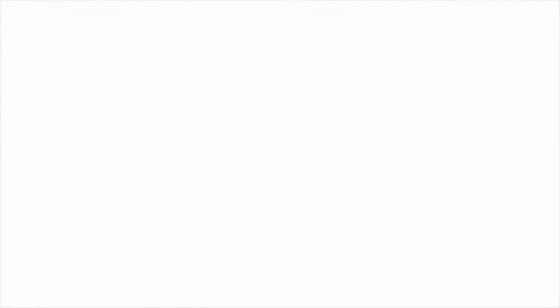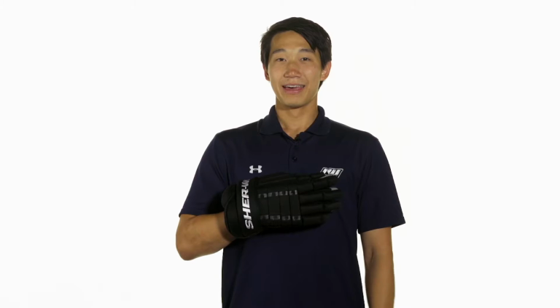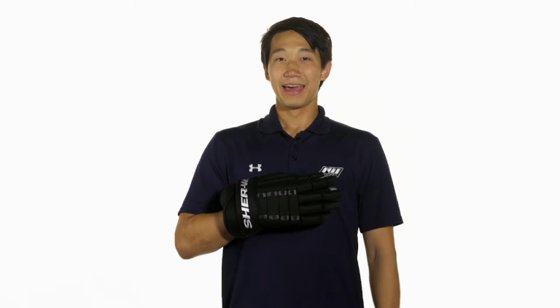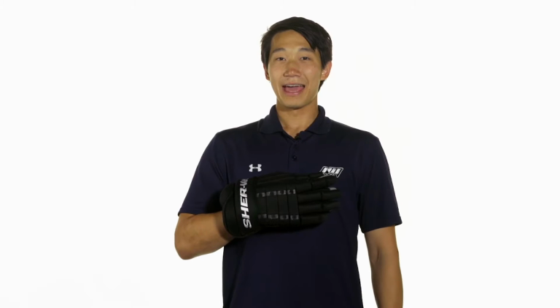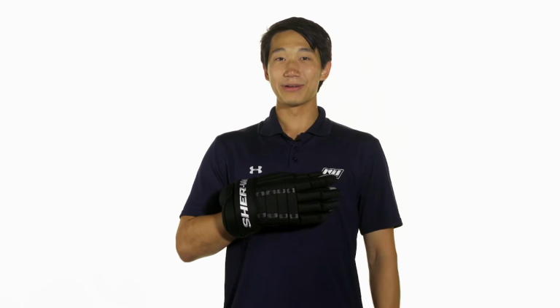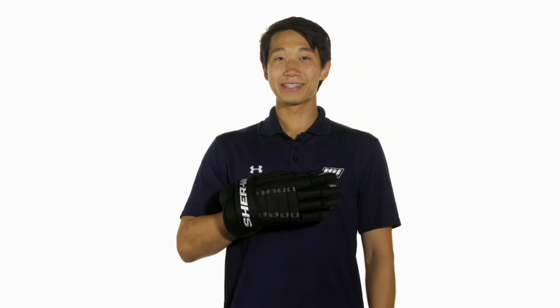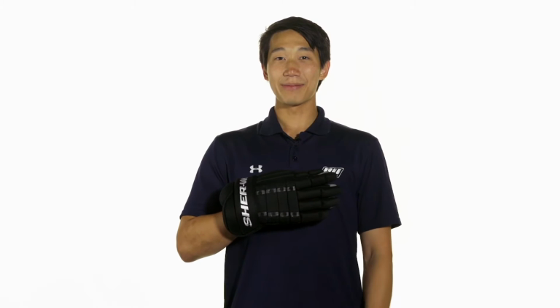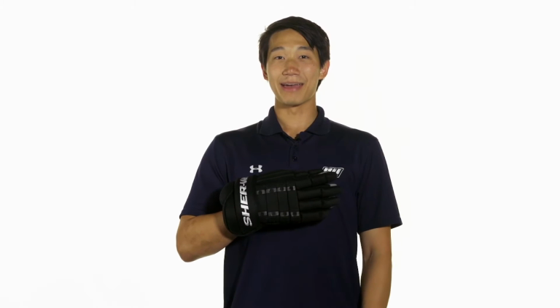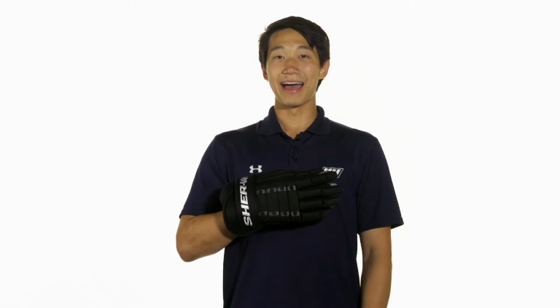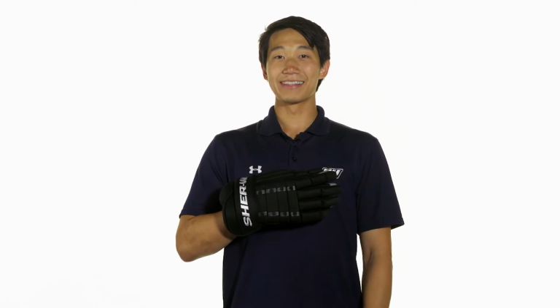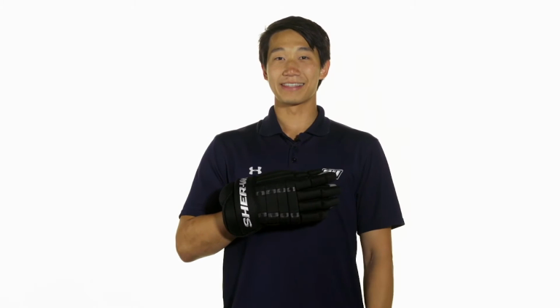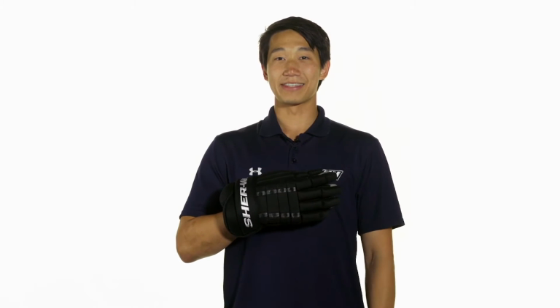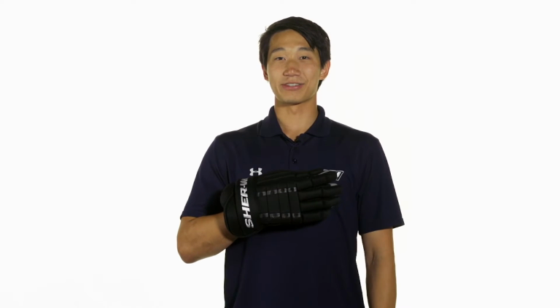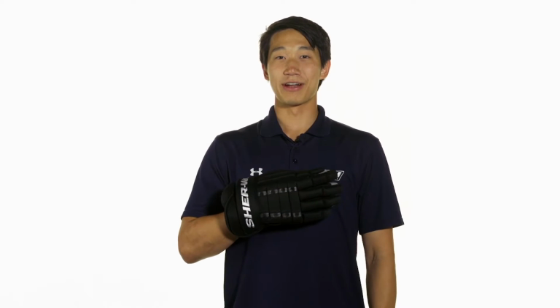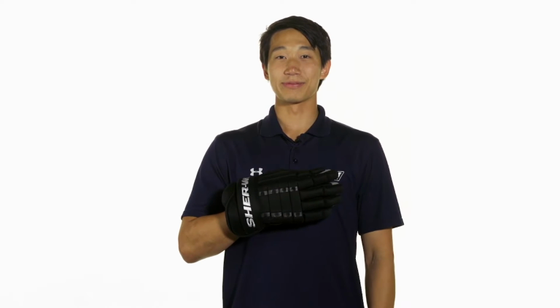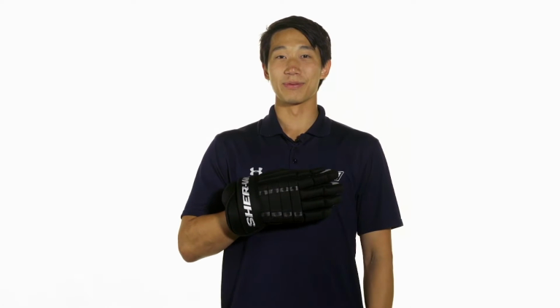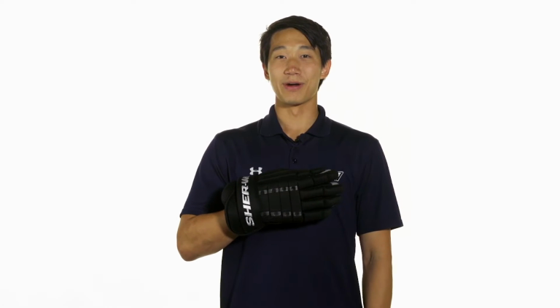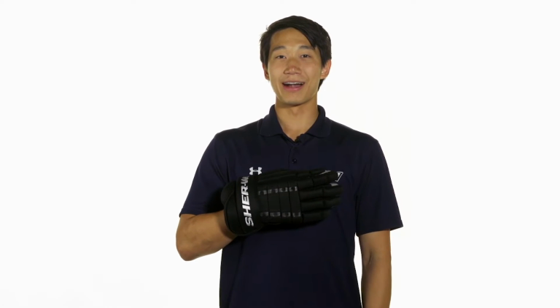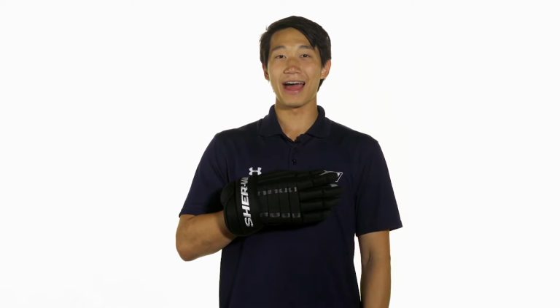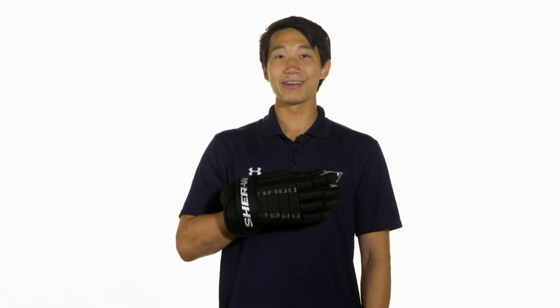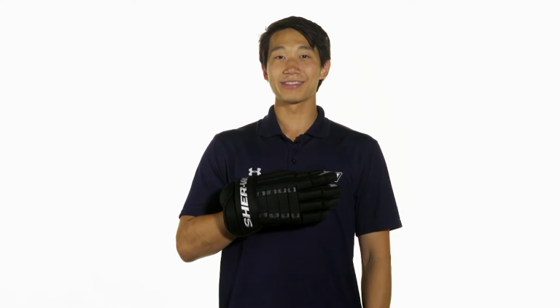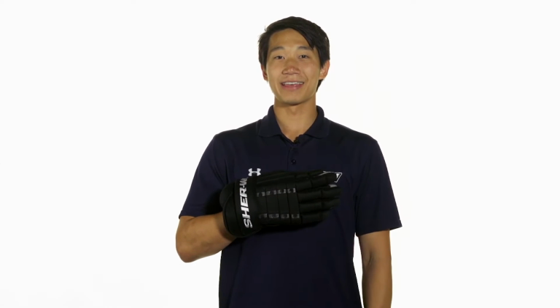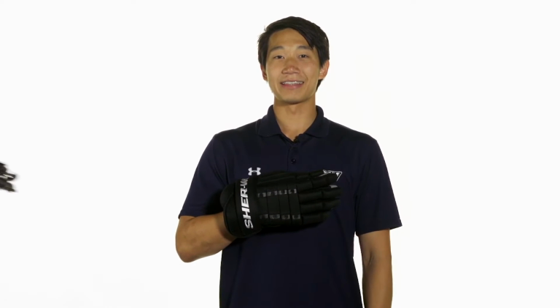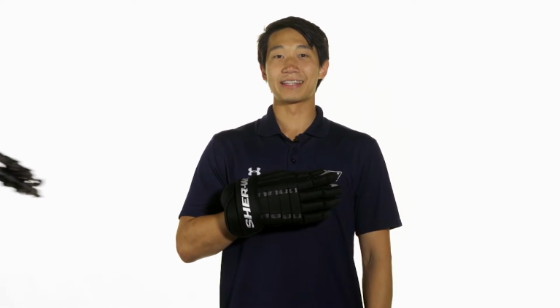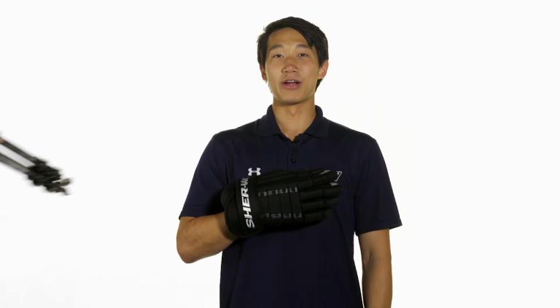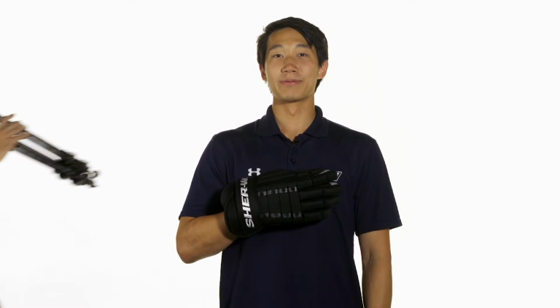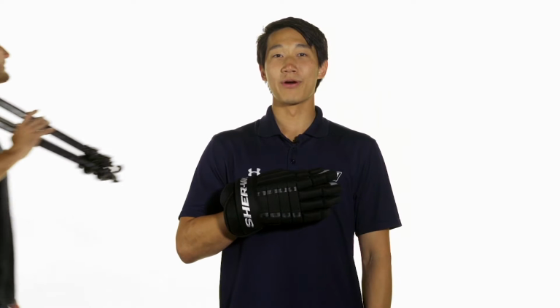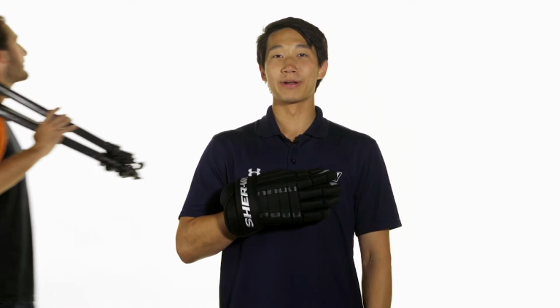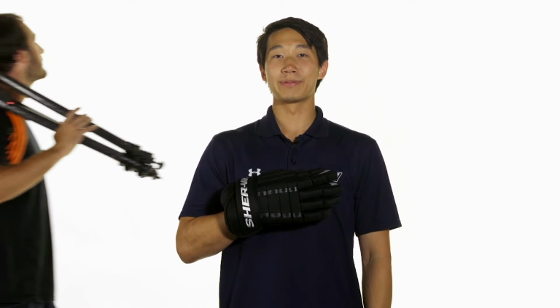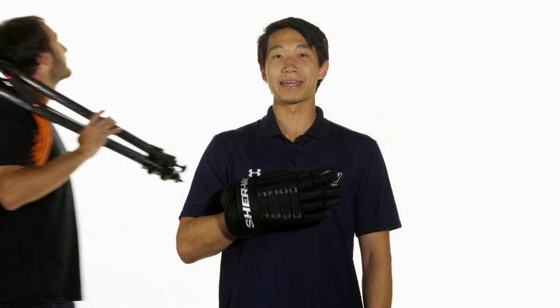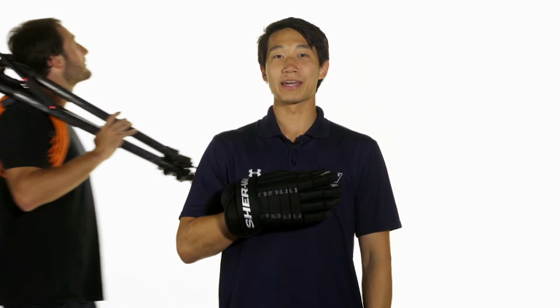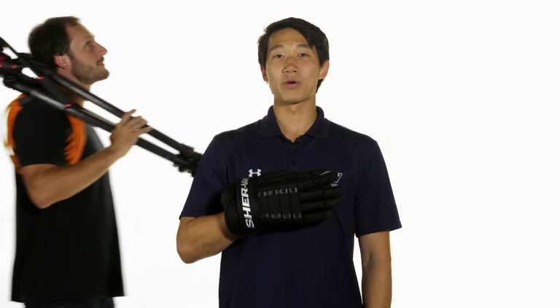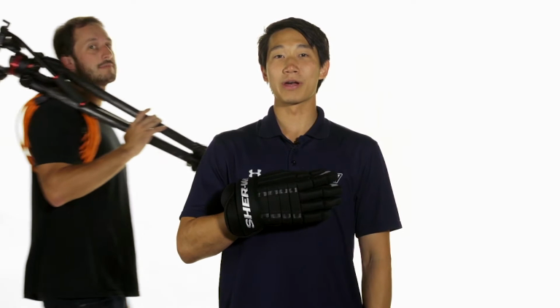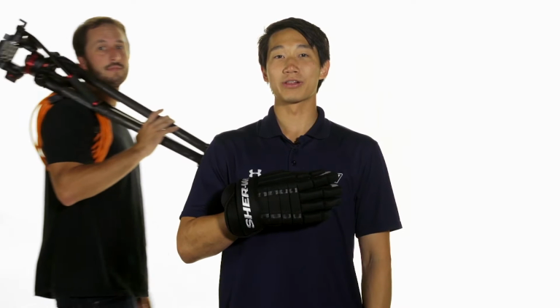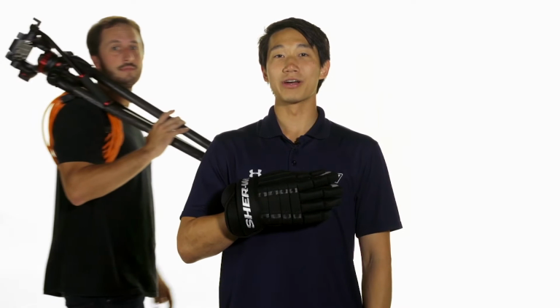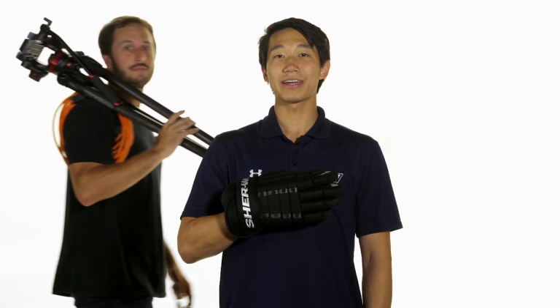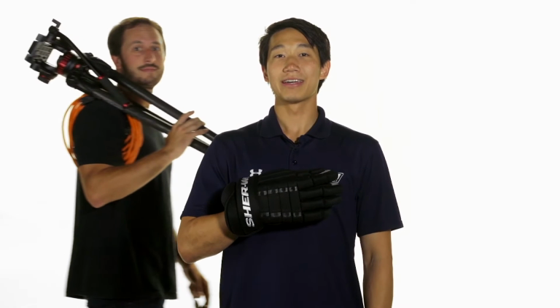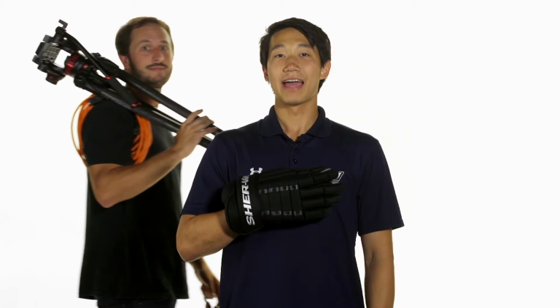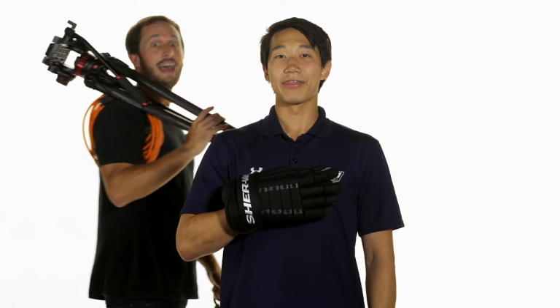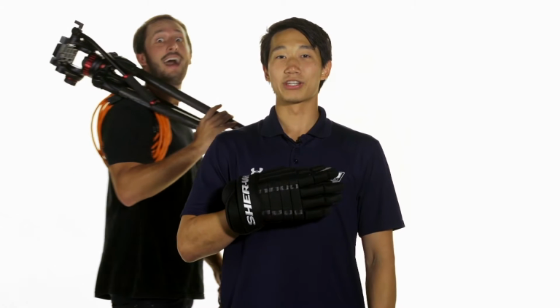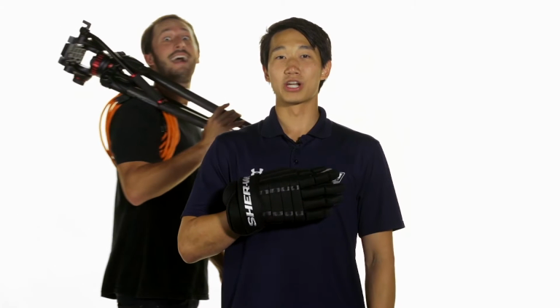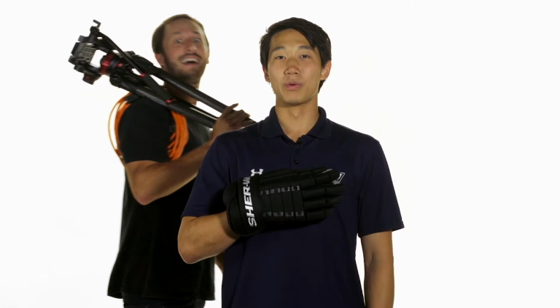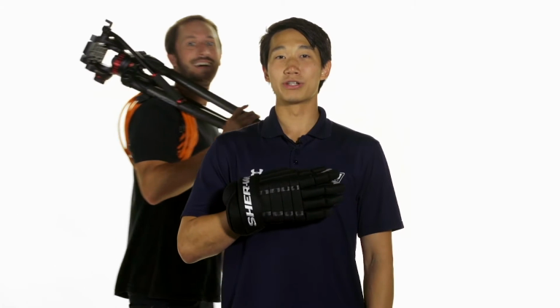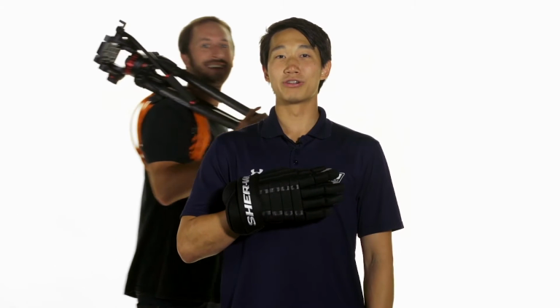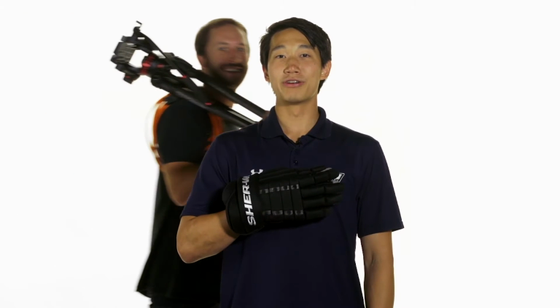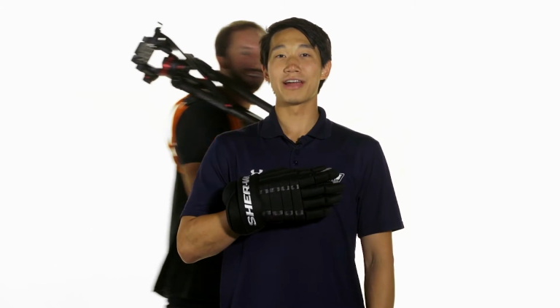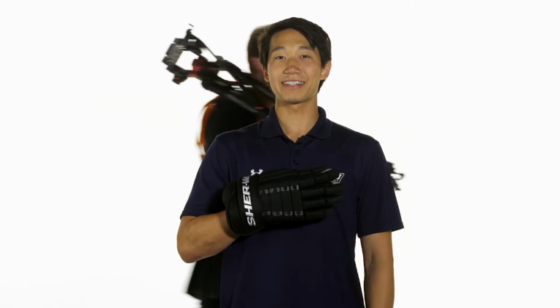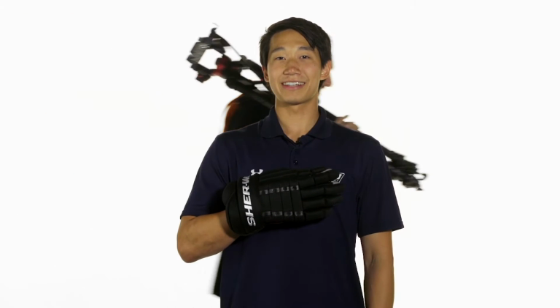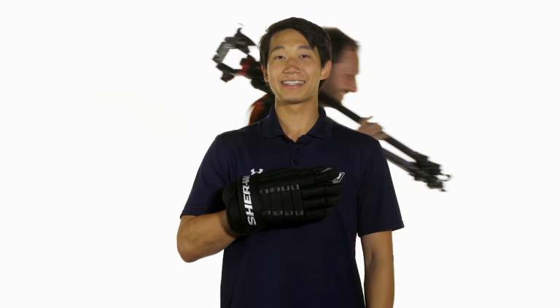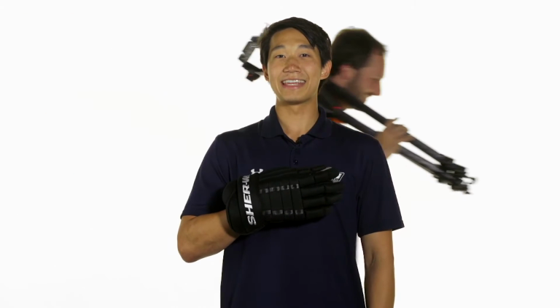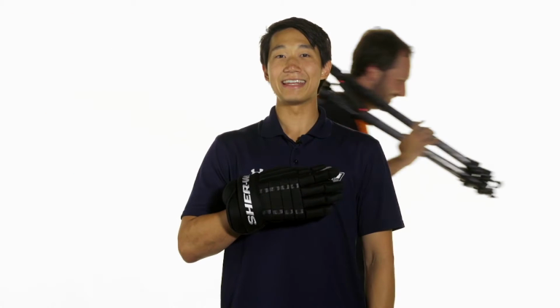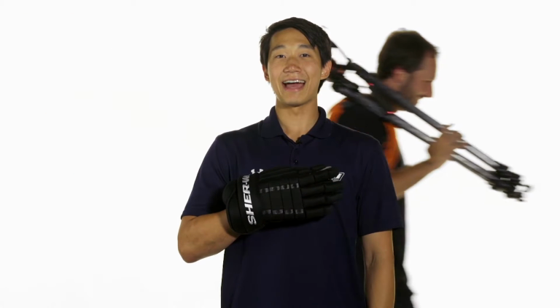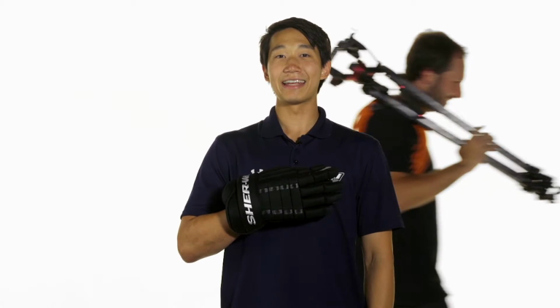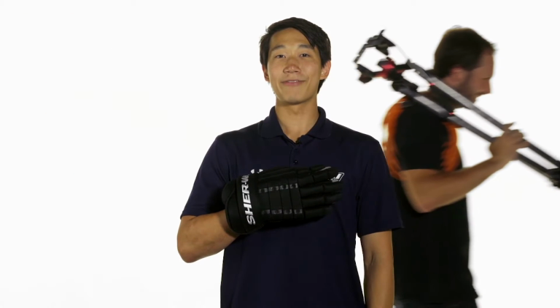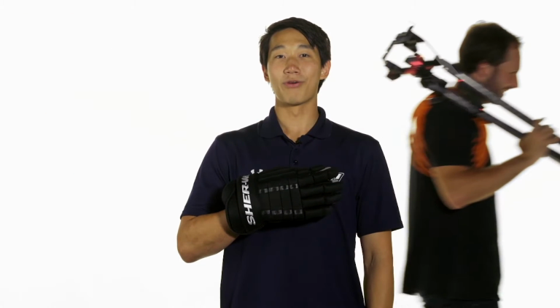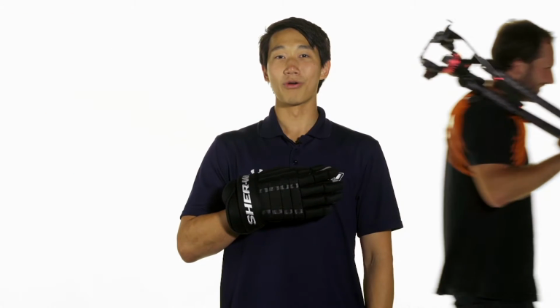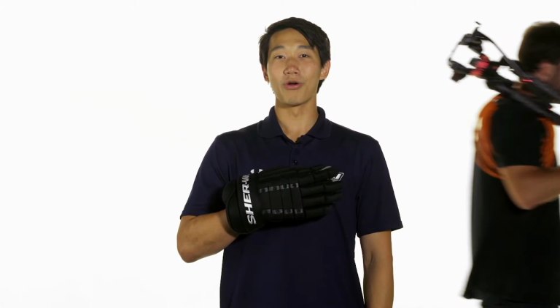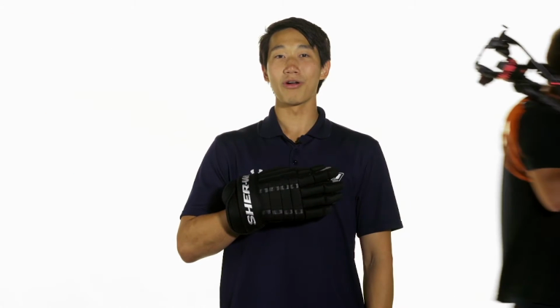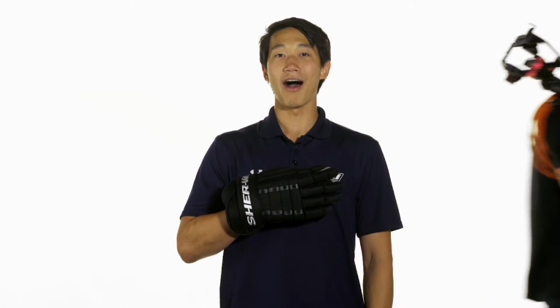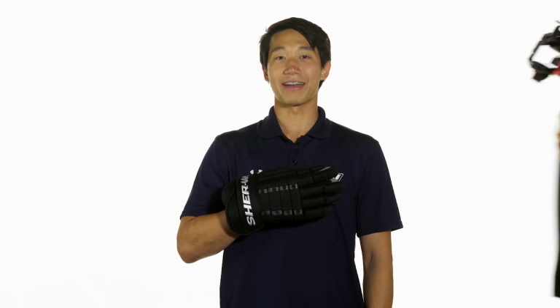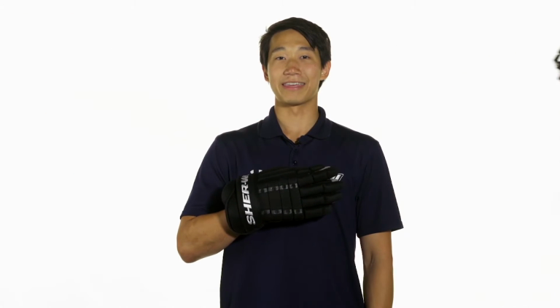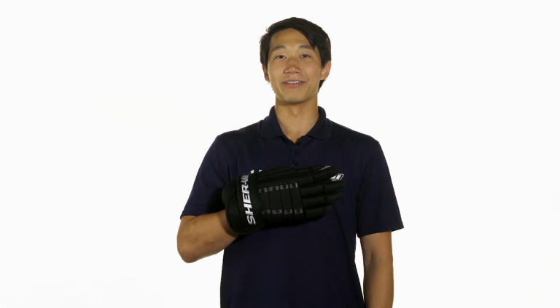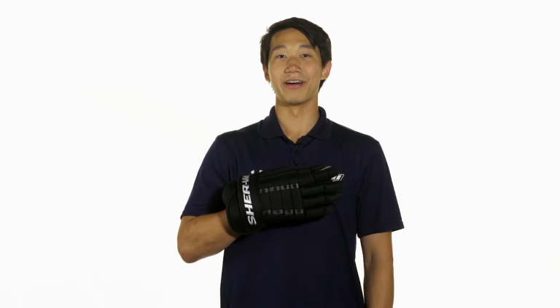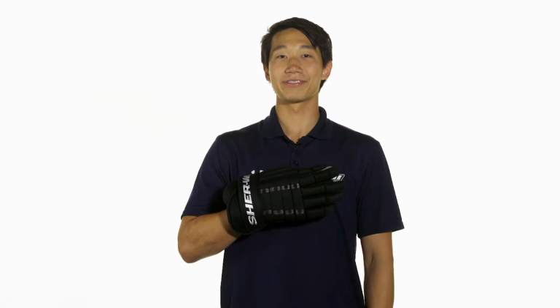Hey, what's up guys, this is Chris from The Warehouse, and today we're going to be taking a quick look at the Sherwood TrueTouch T90 4-Roll hockey gloves.